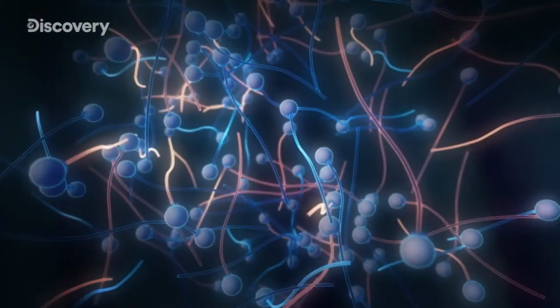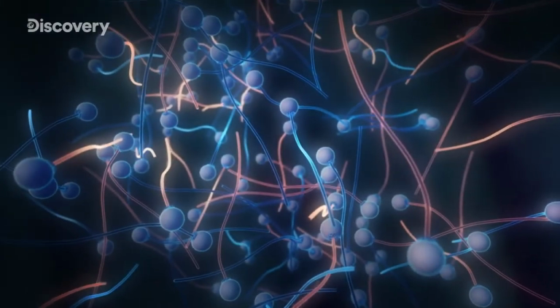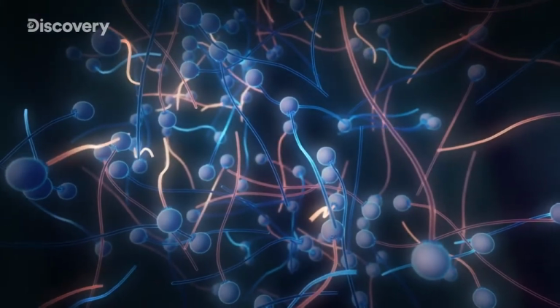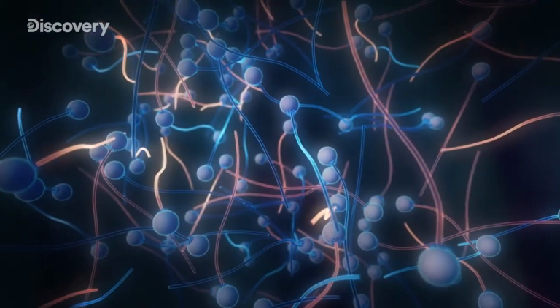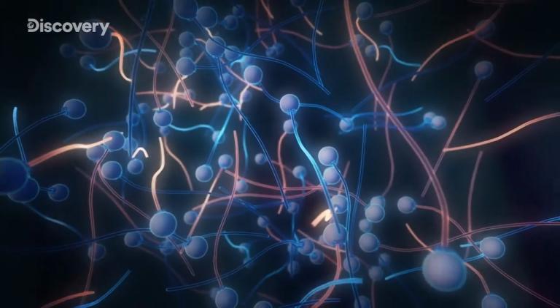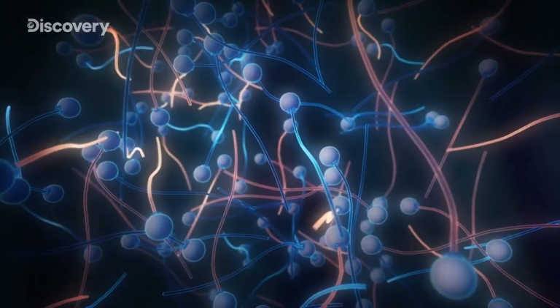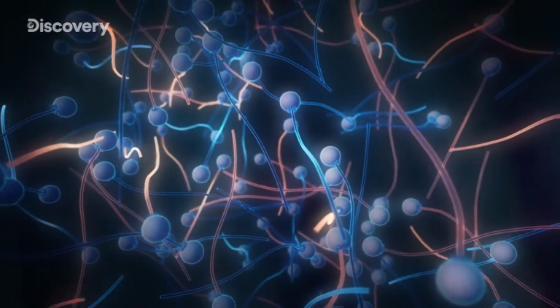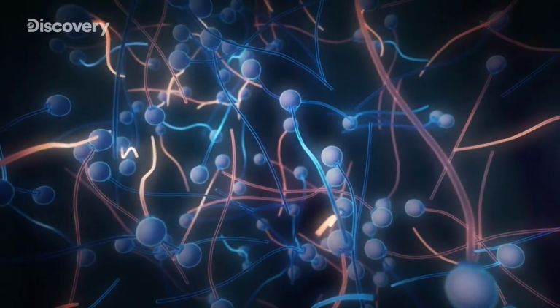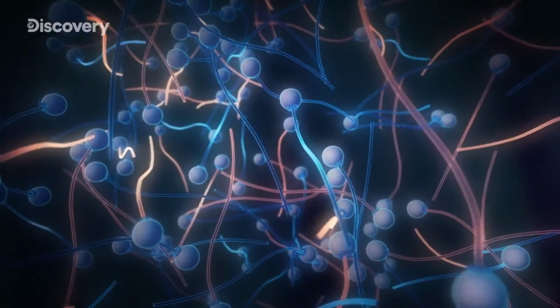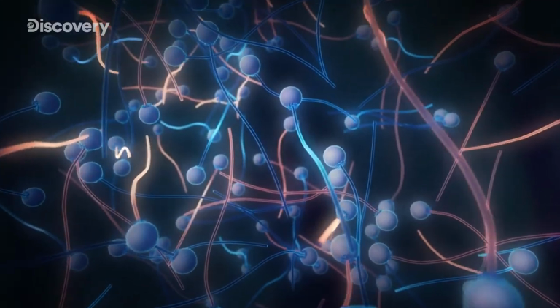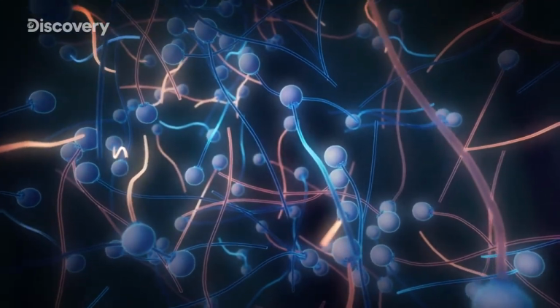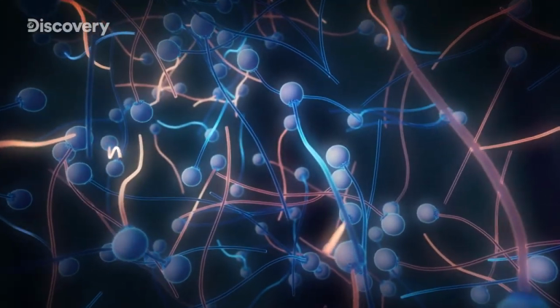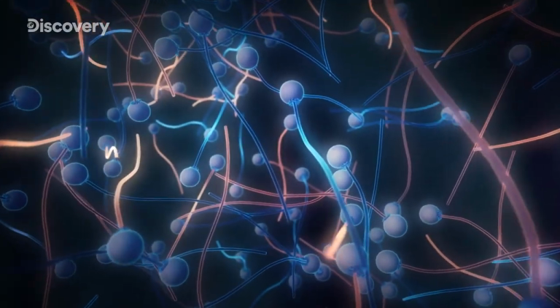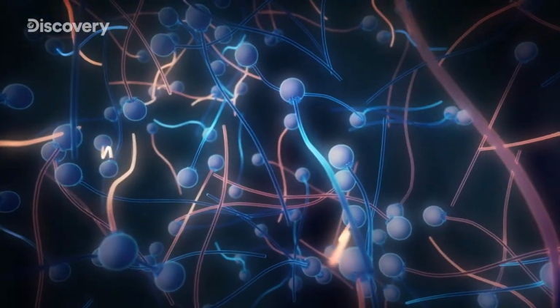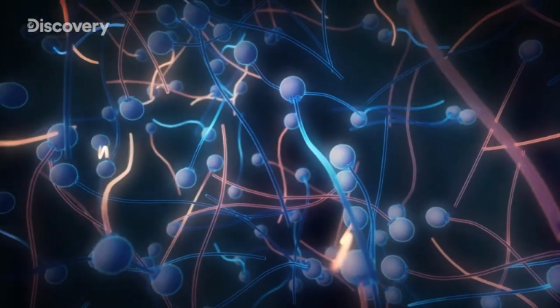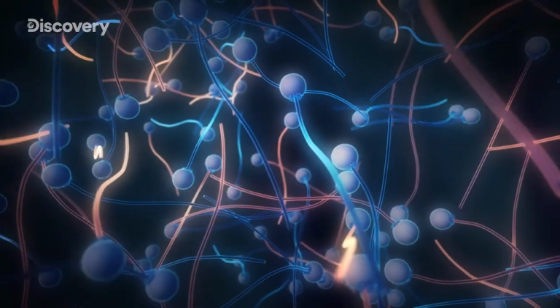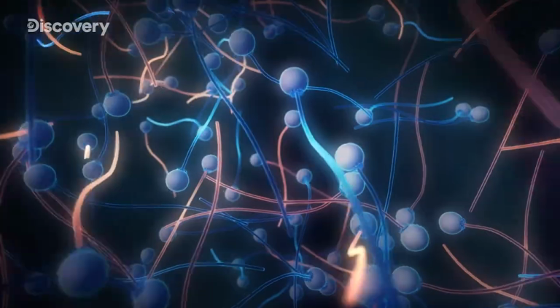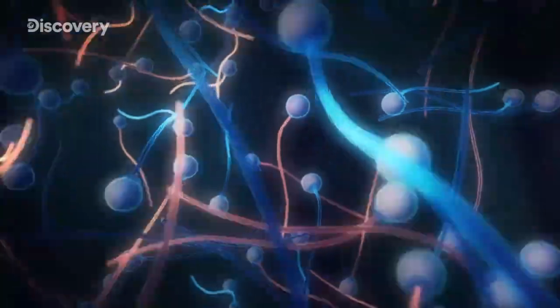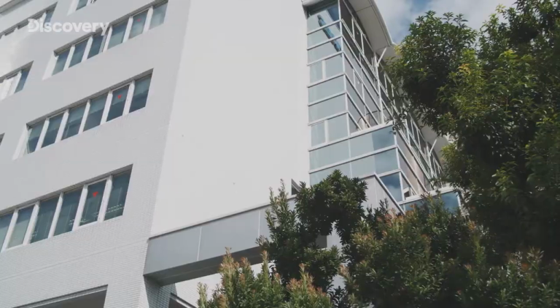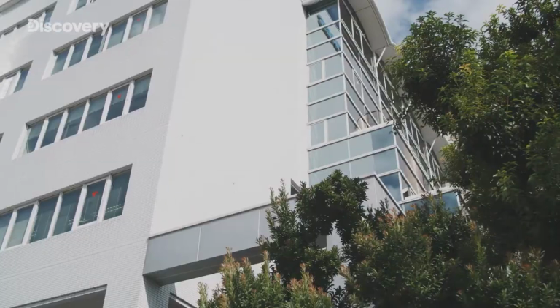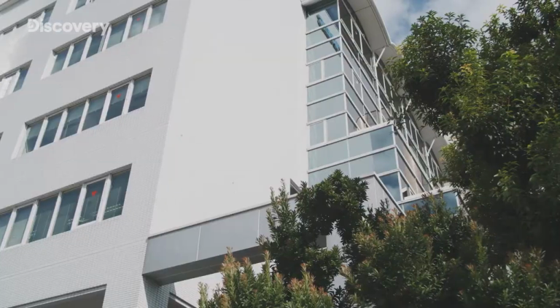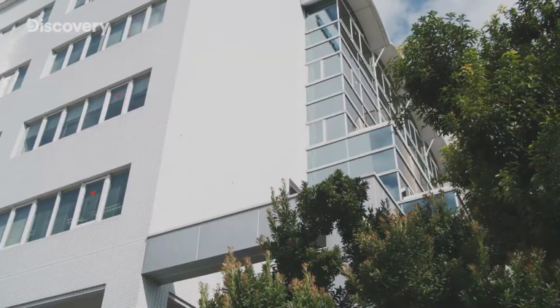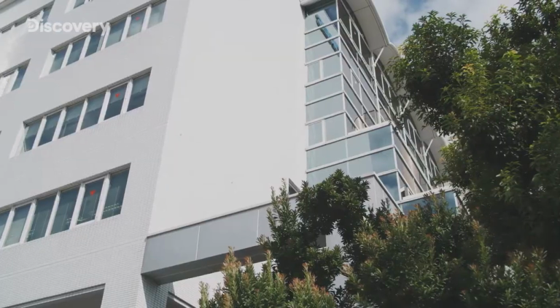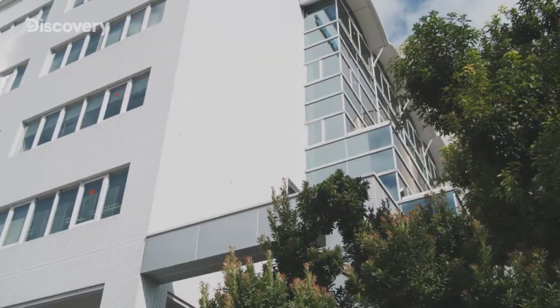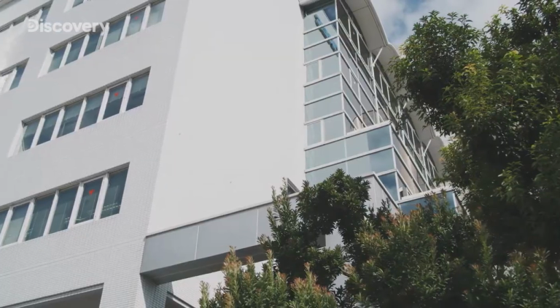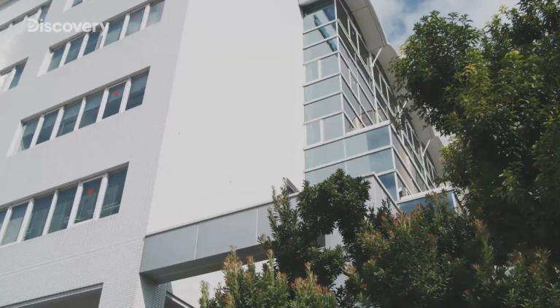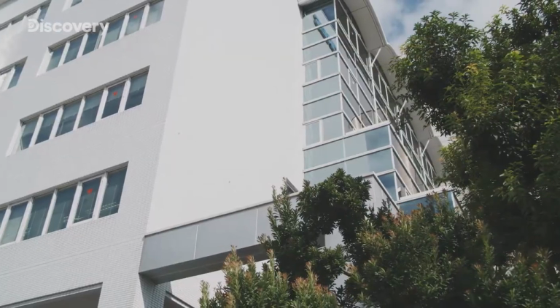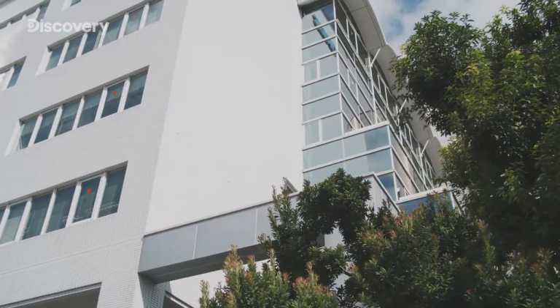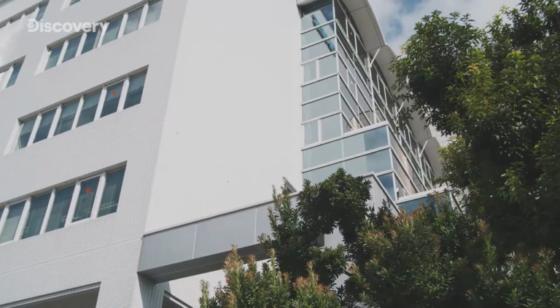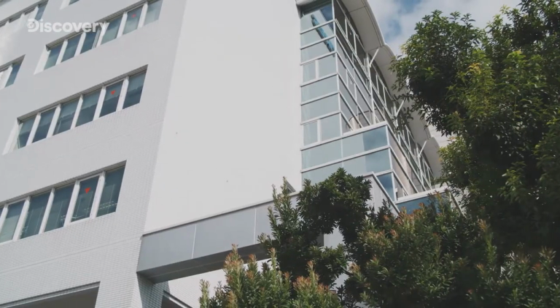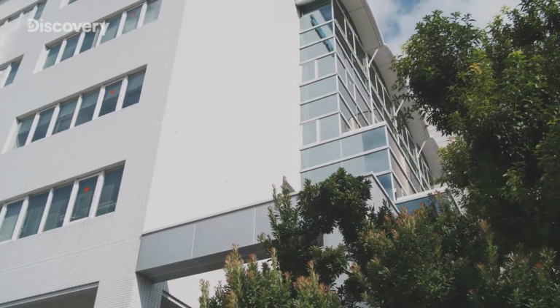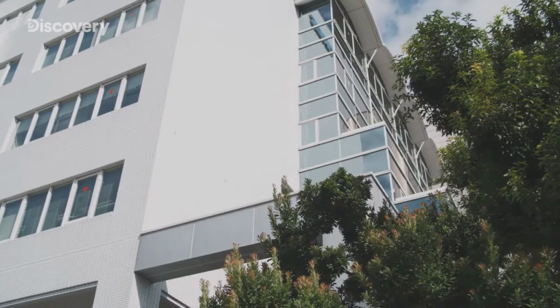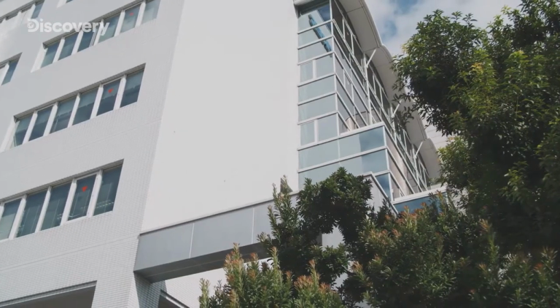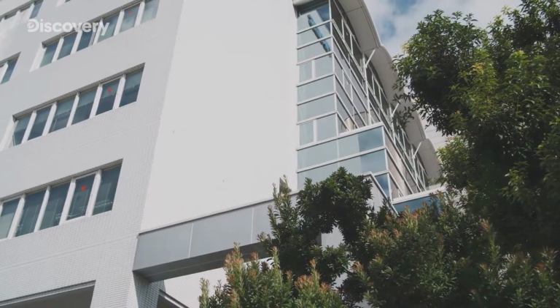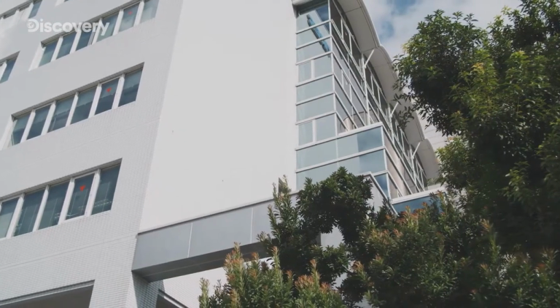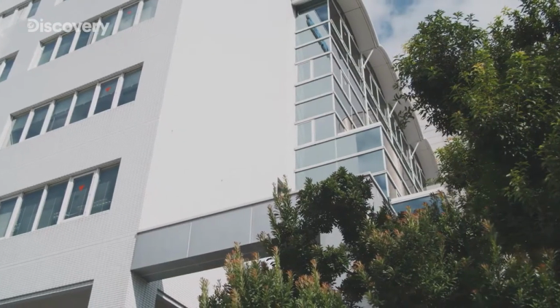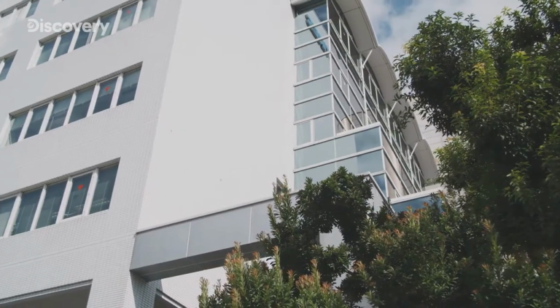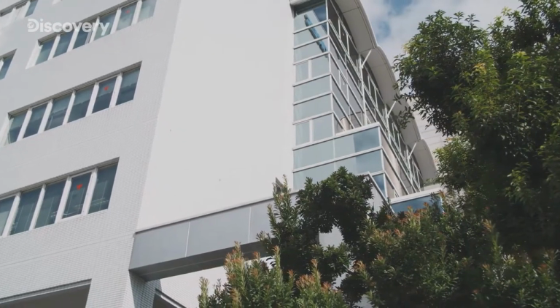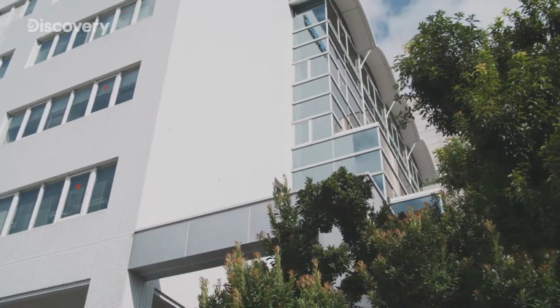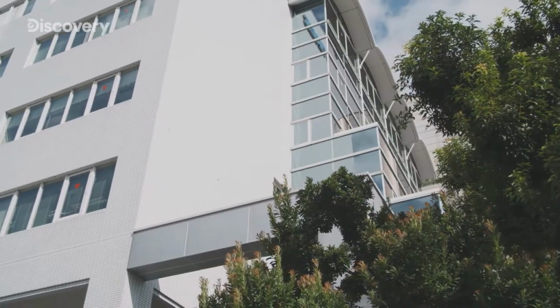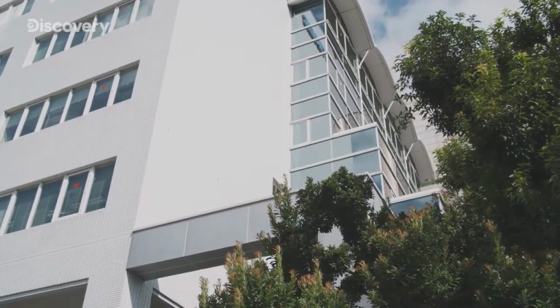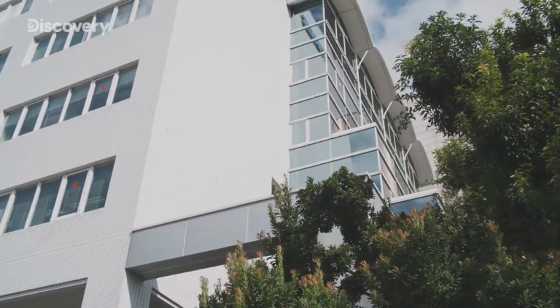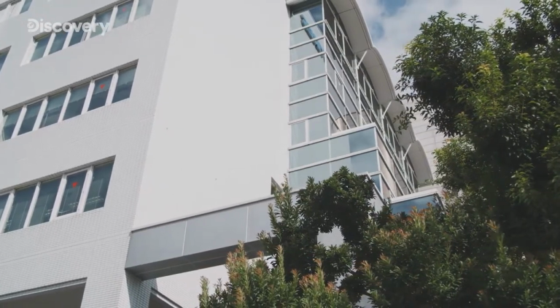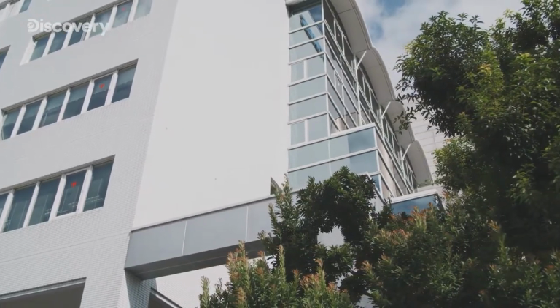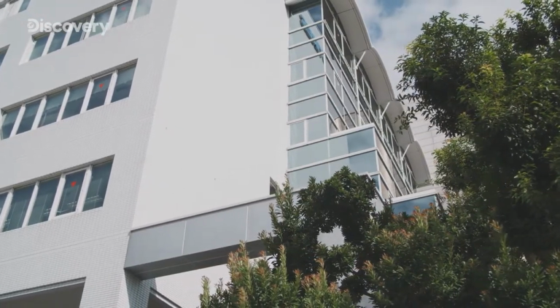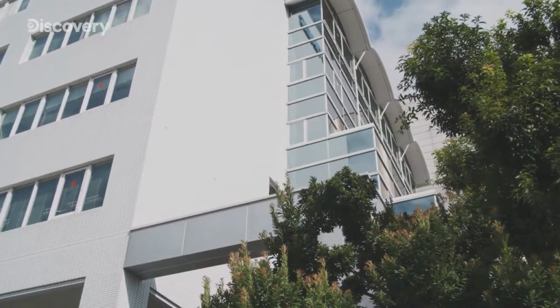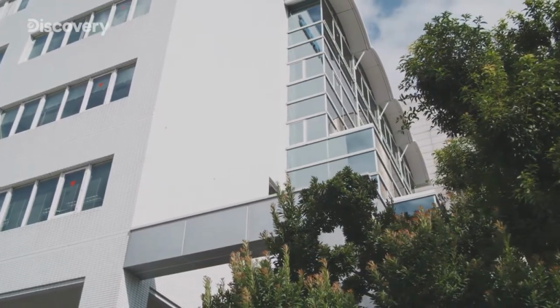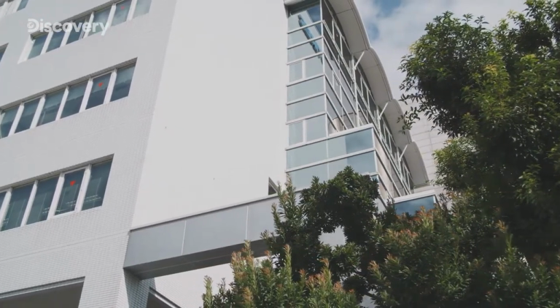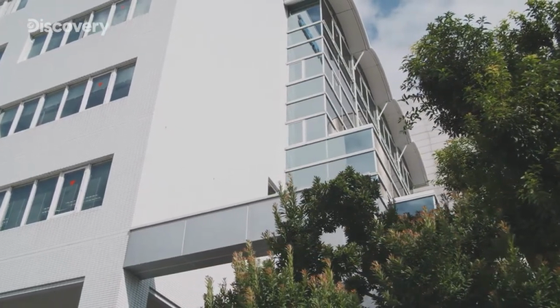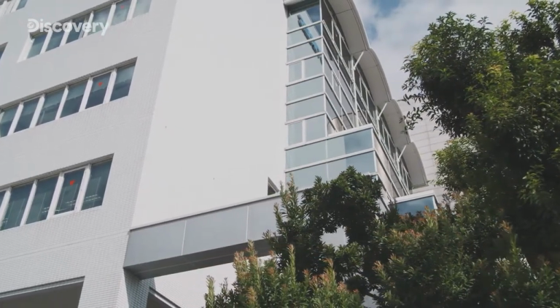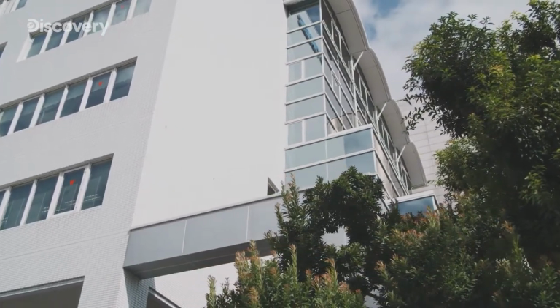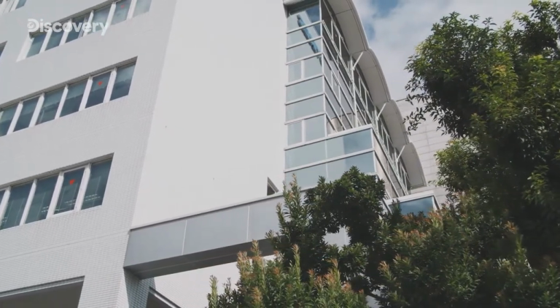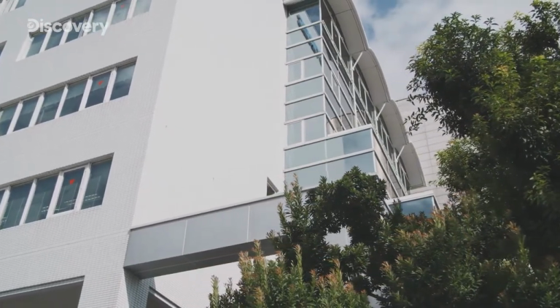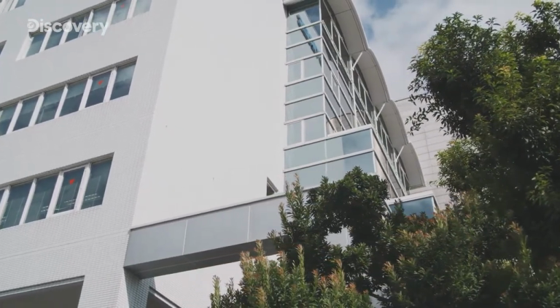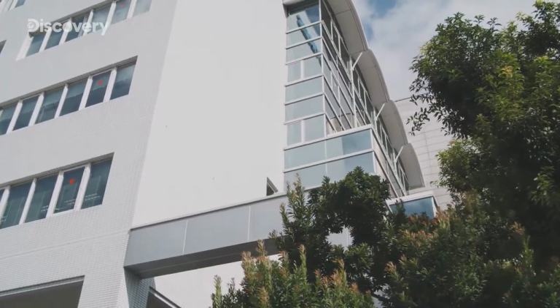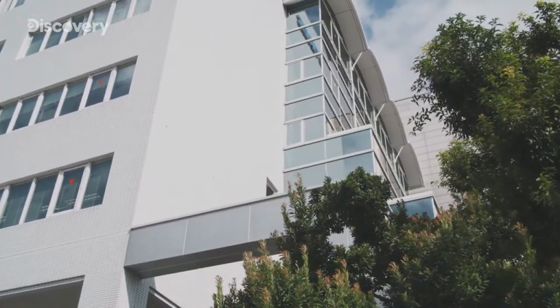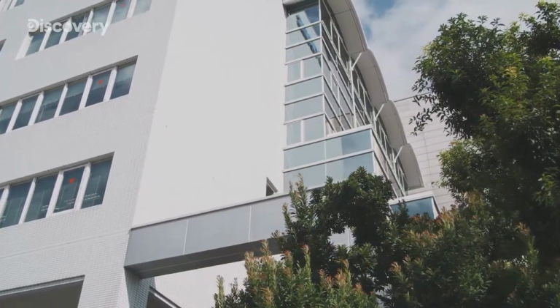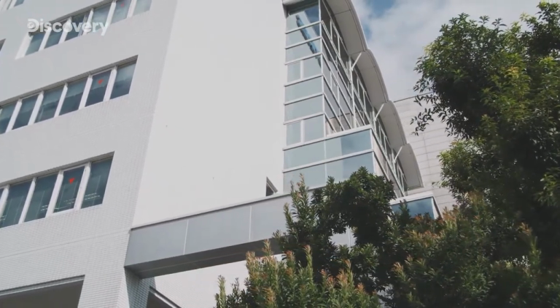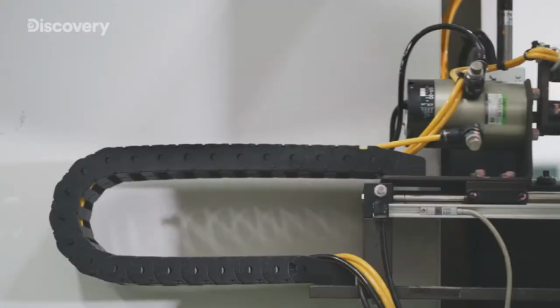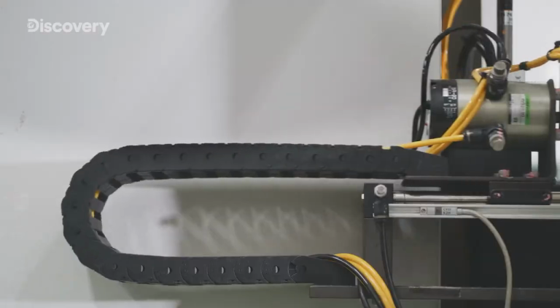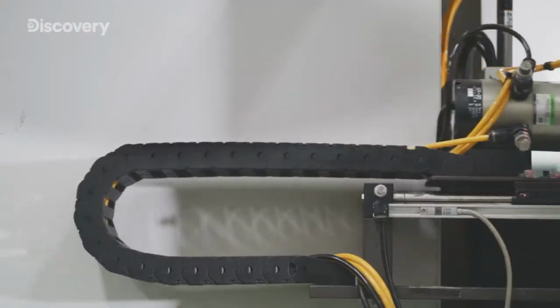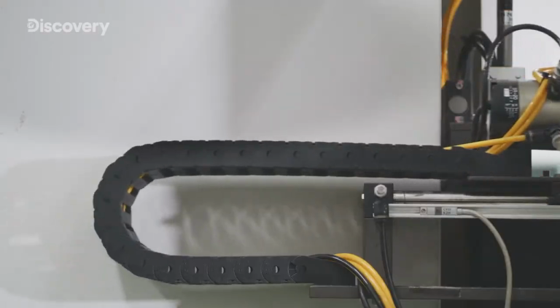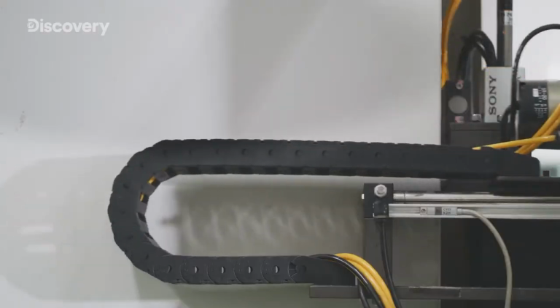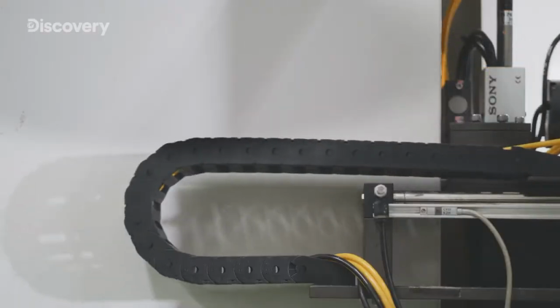We take a look at a research facility that is tackling this challenge head-on with cutting-edge technology.